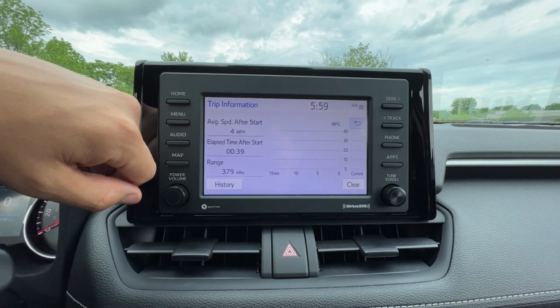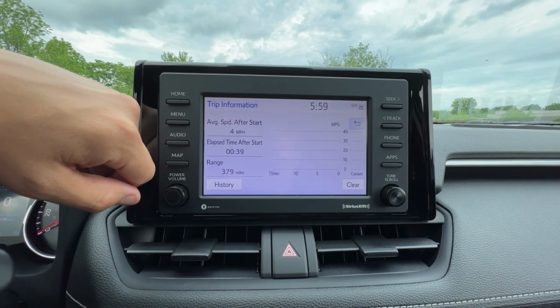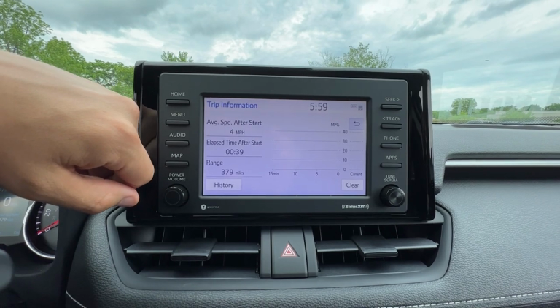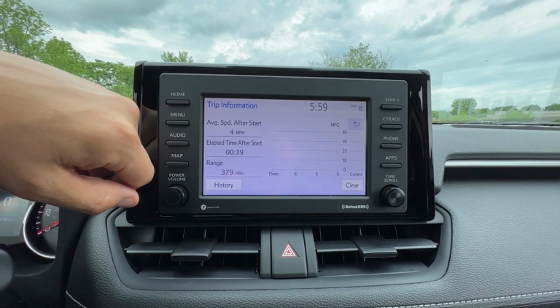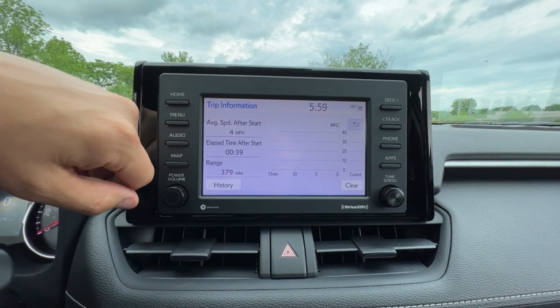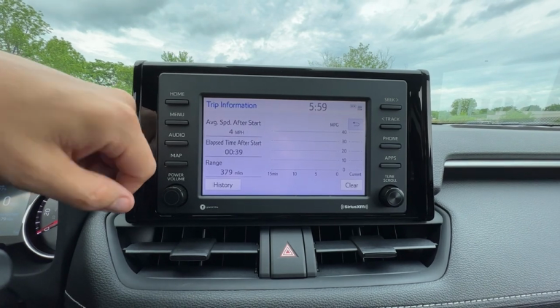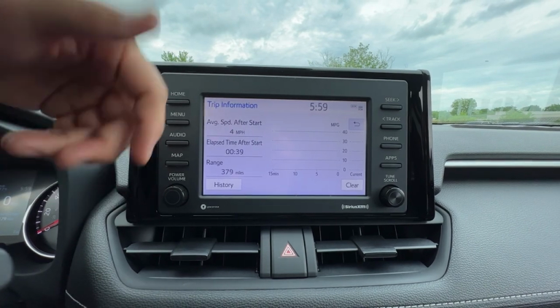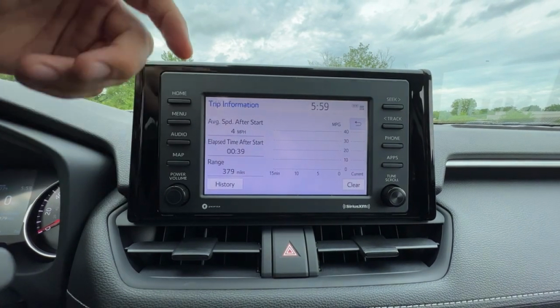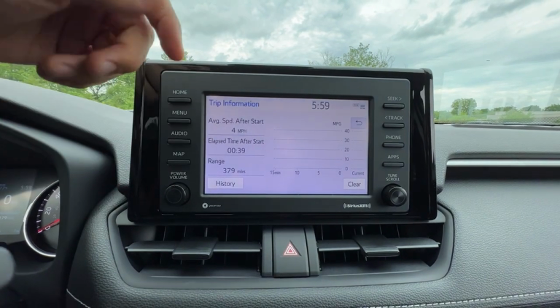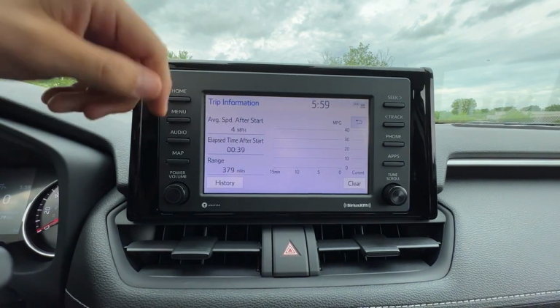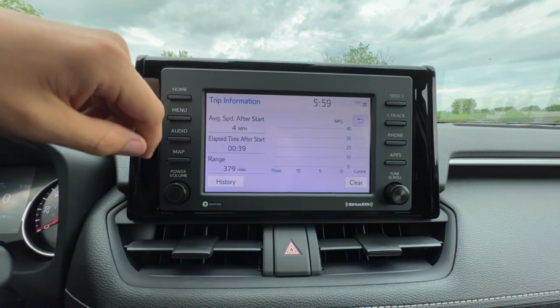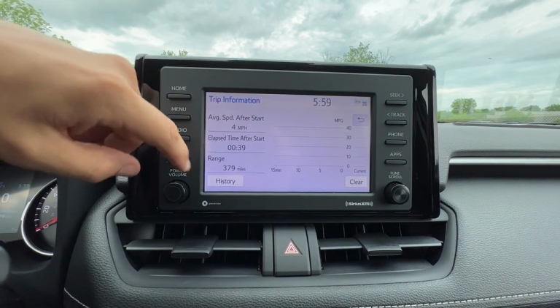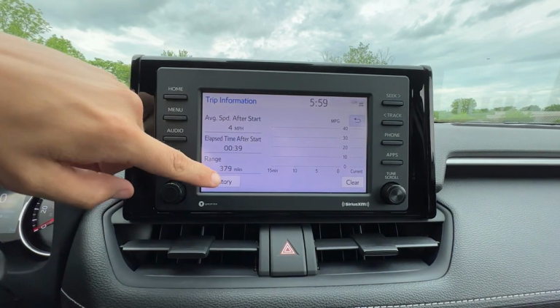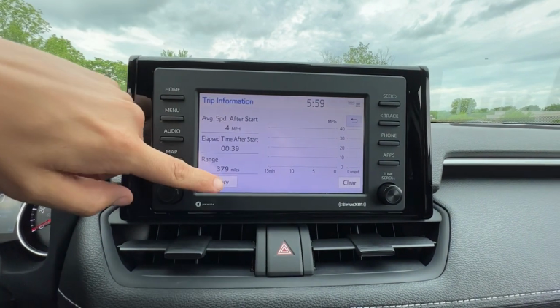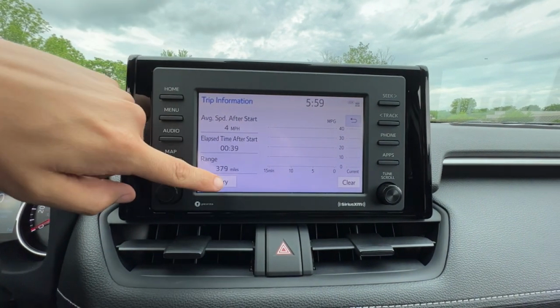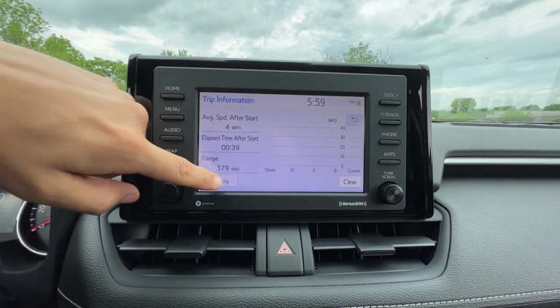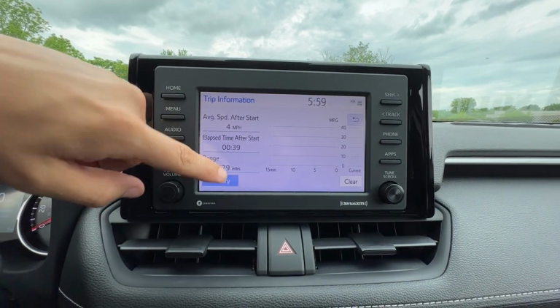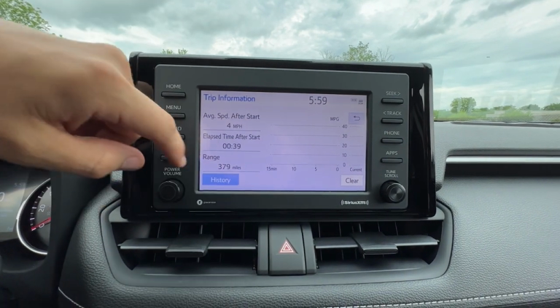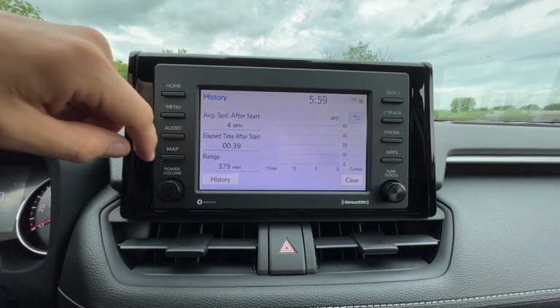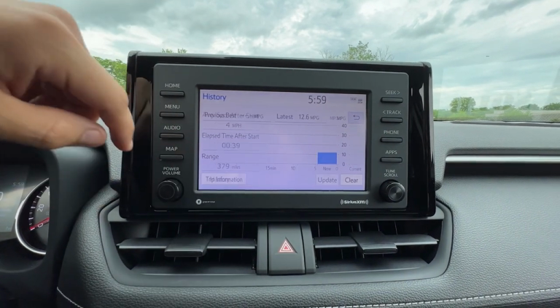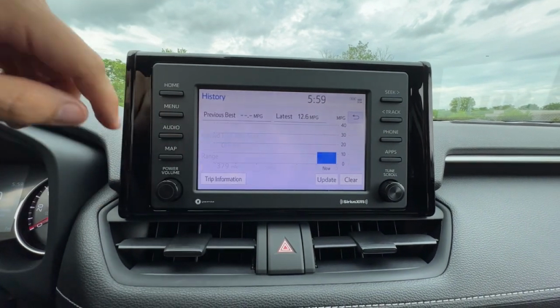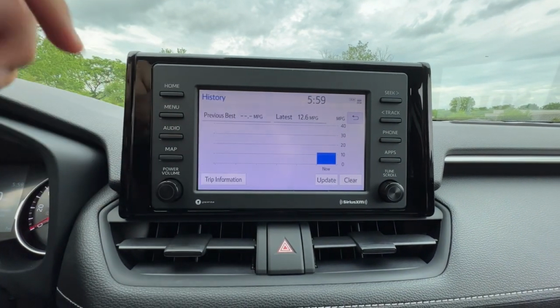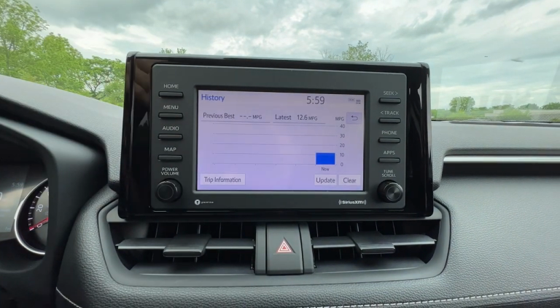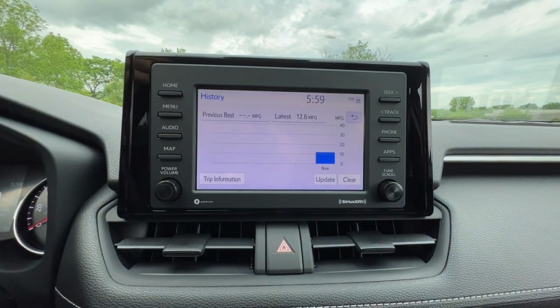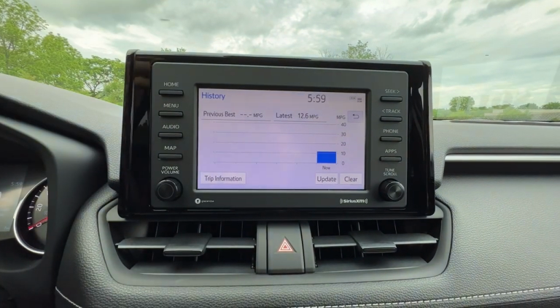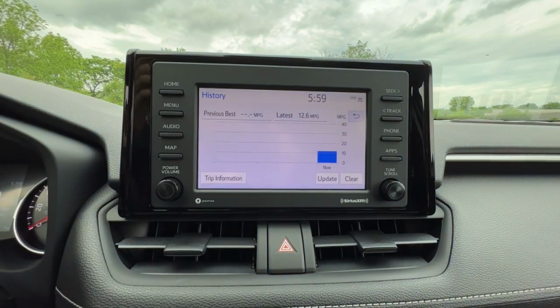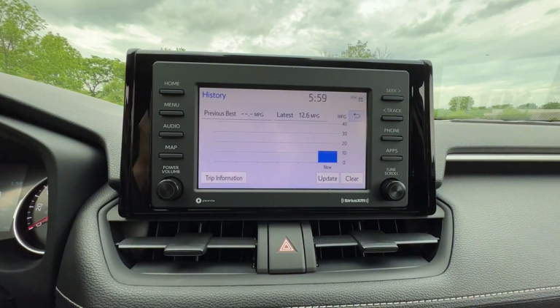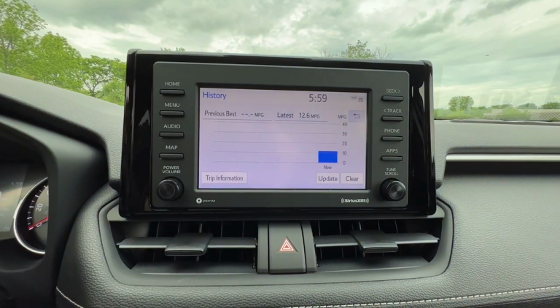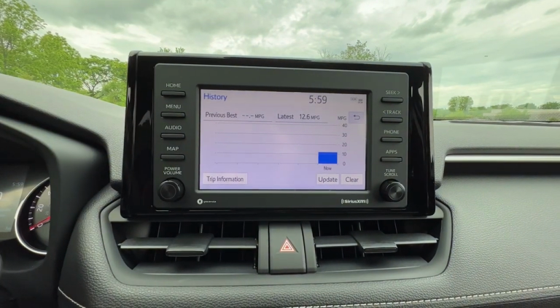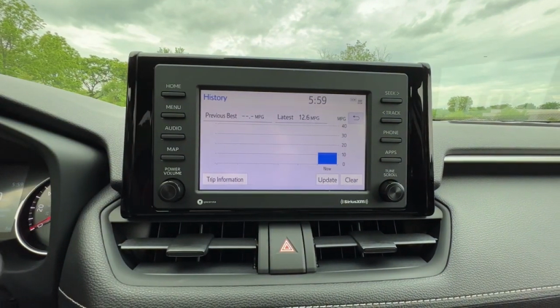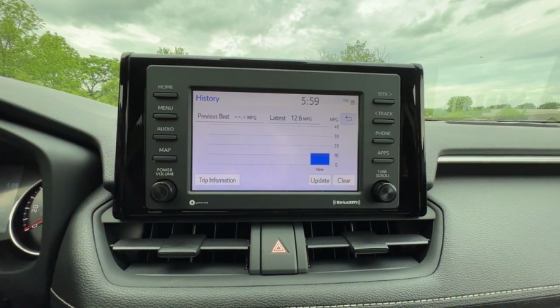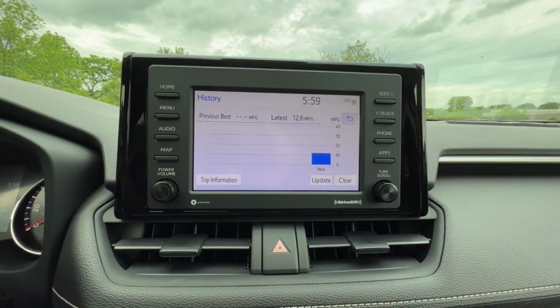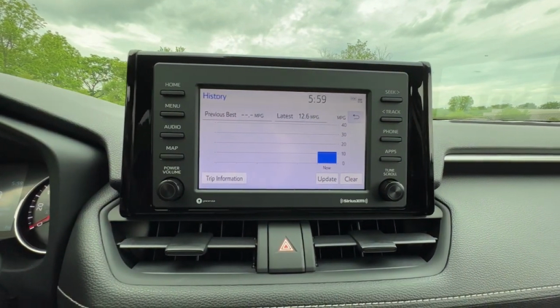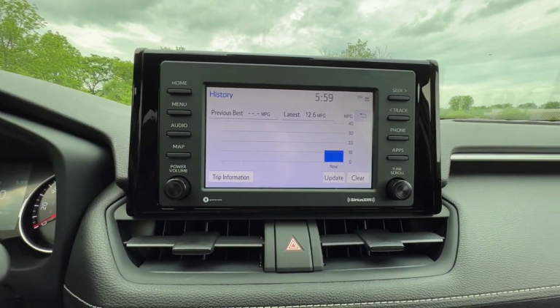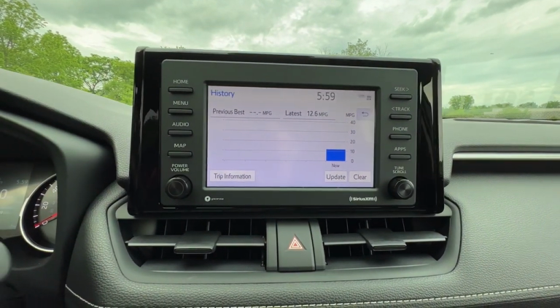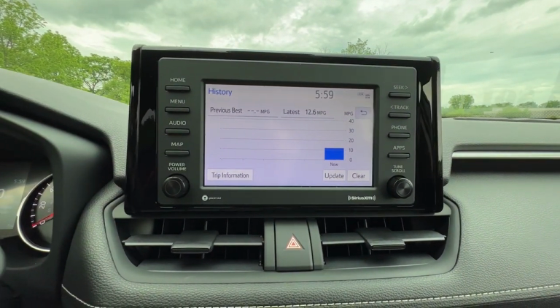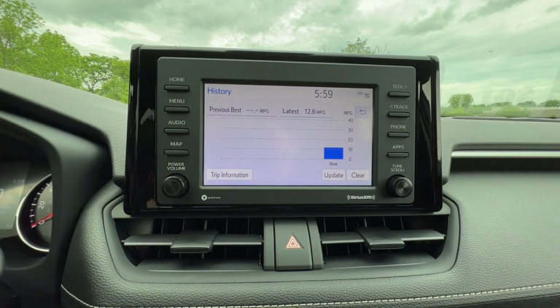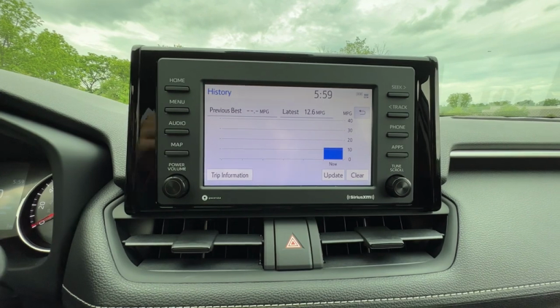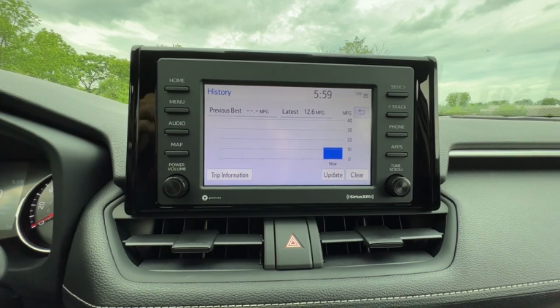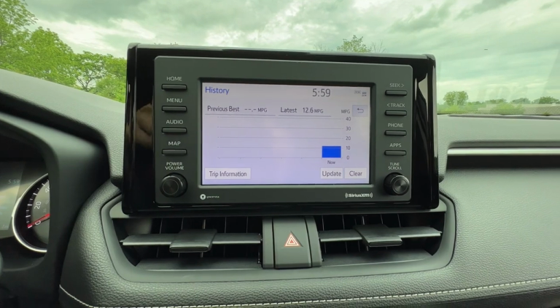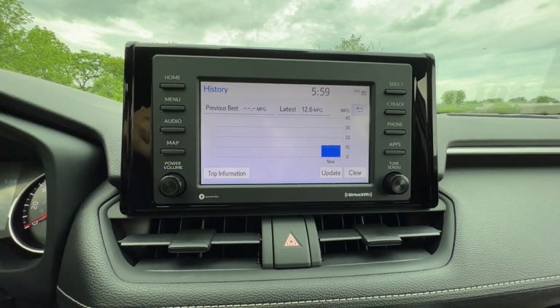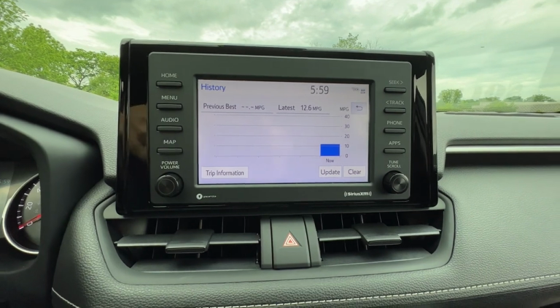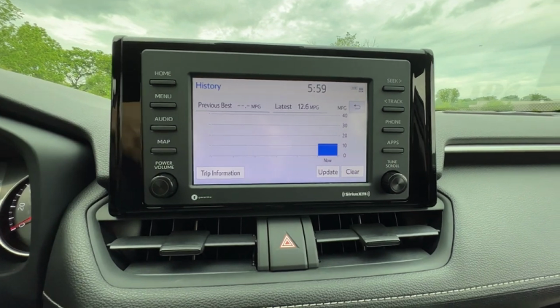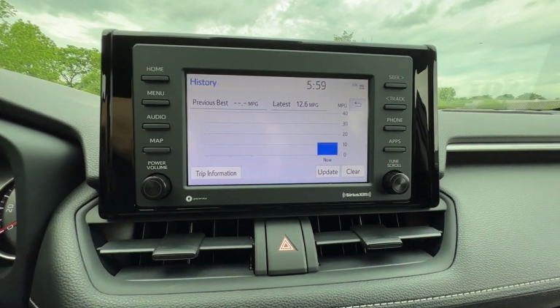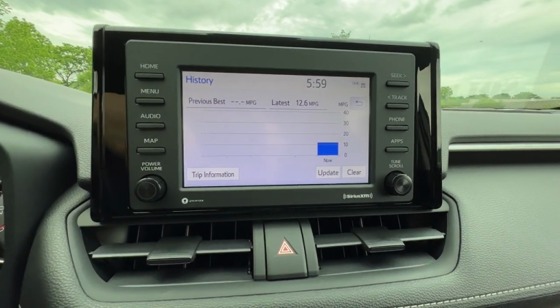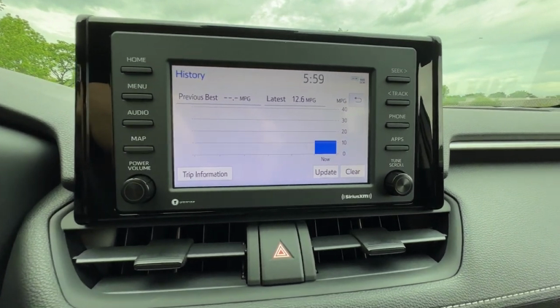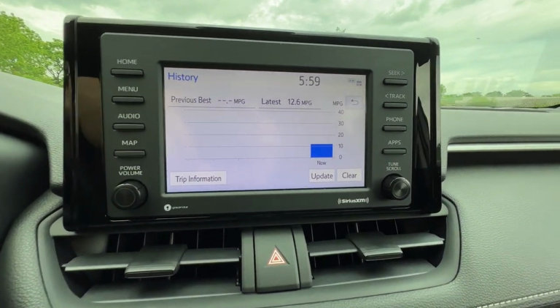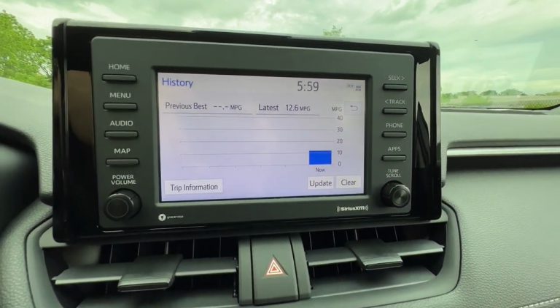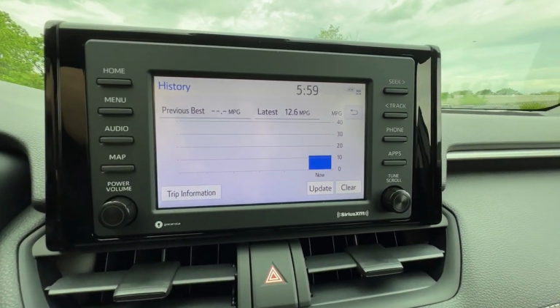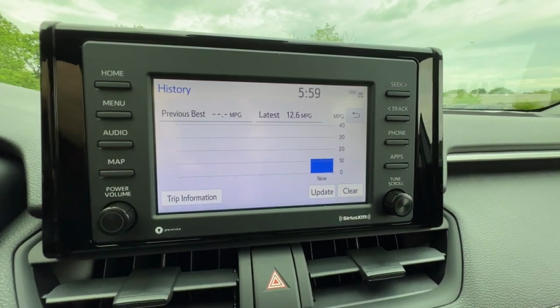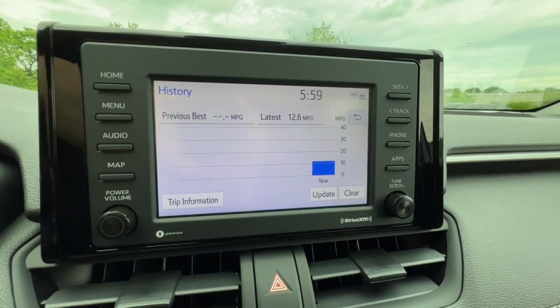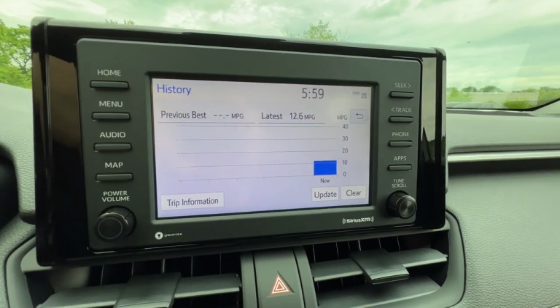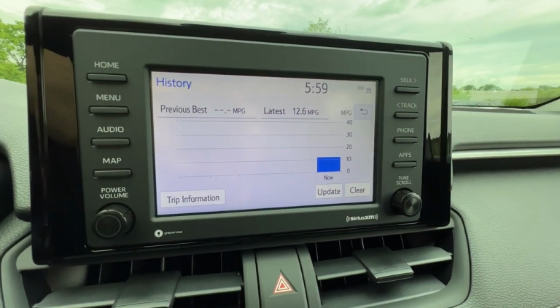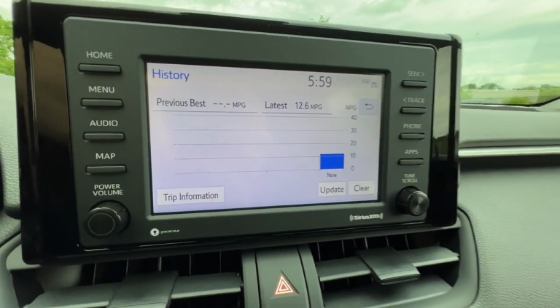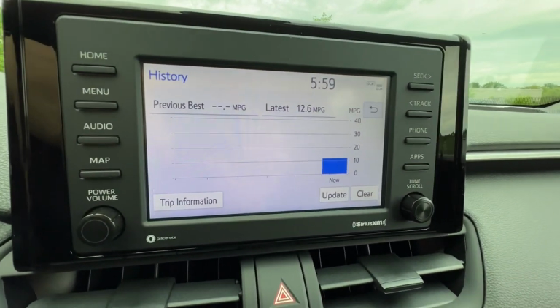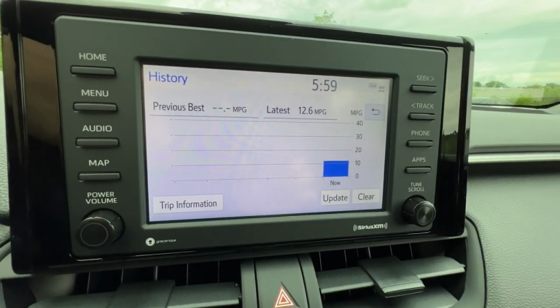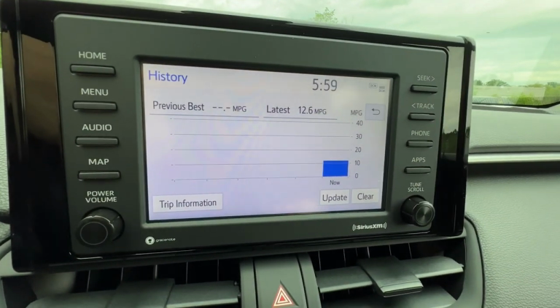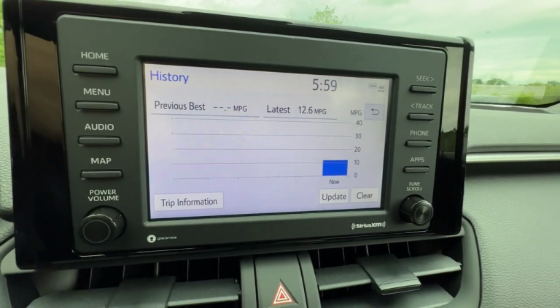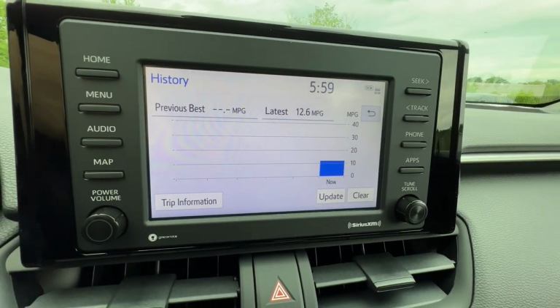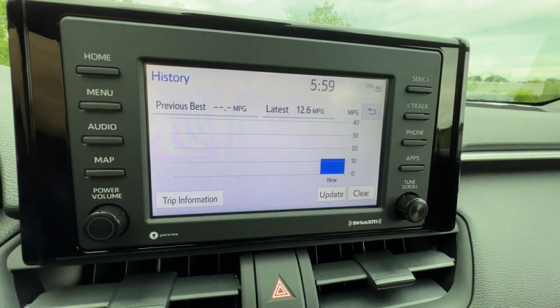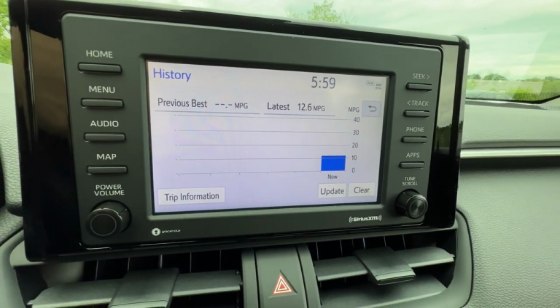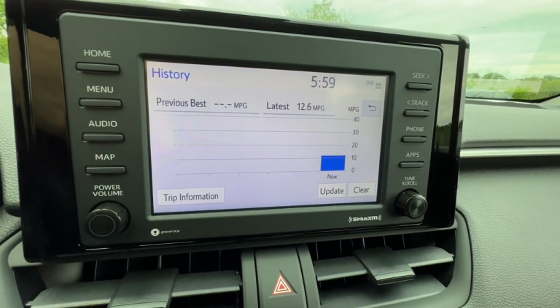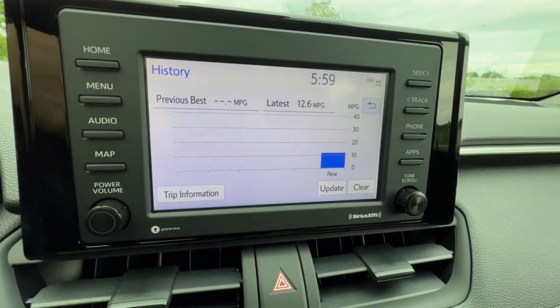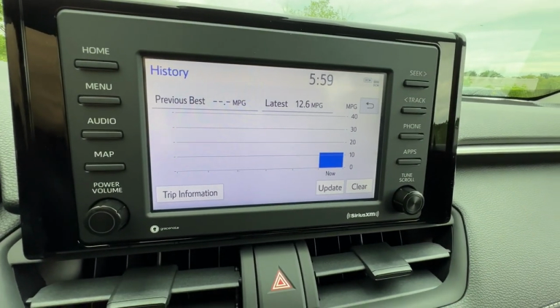Another menu that a lot of people use — I'm trying to skip some of the super advanced things and show you the stuff you're going to use so it doesn't turn into a 30 minute video.